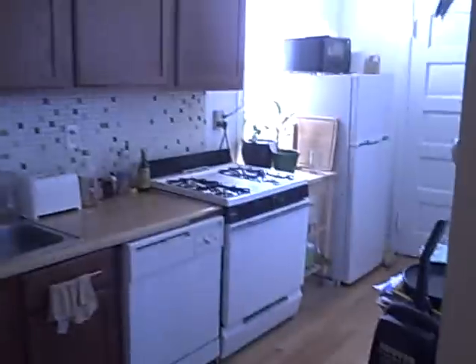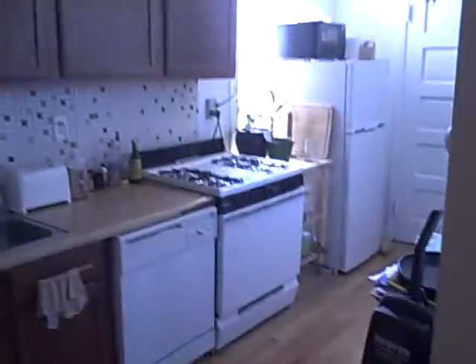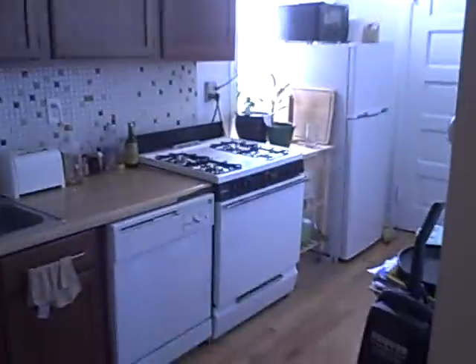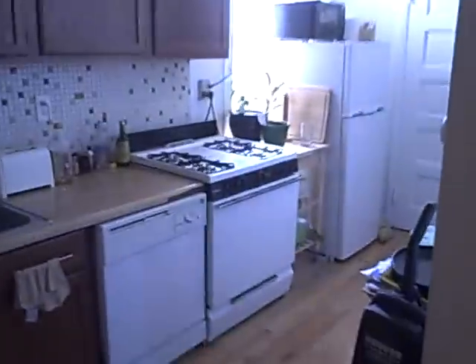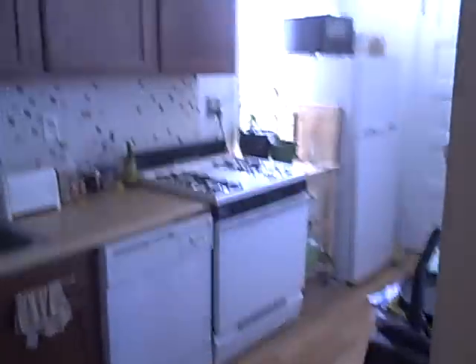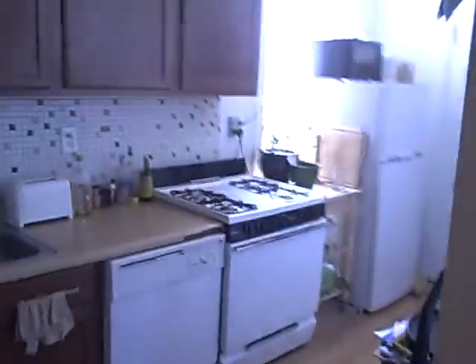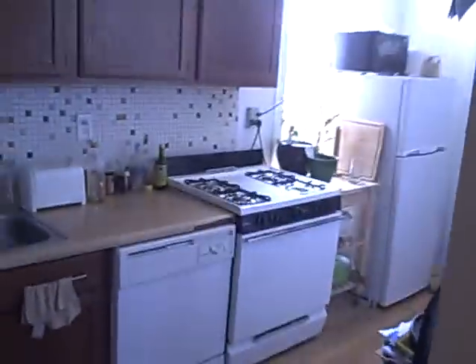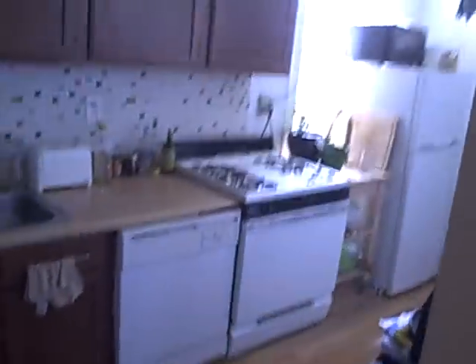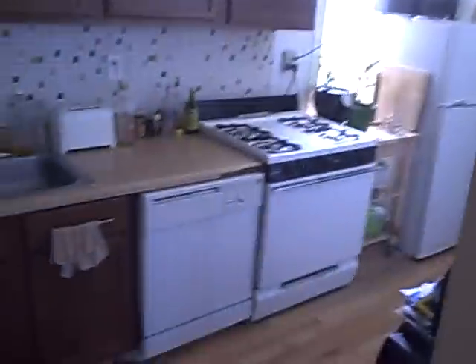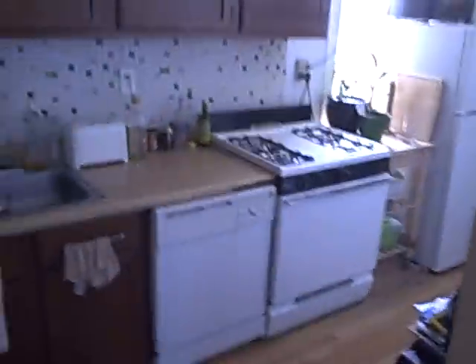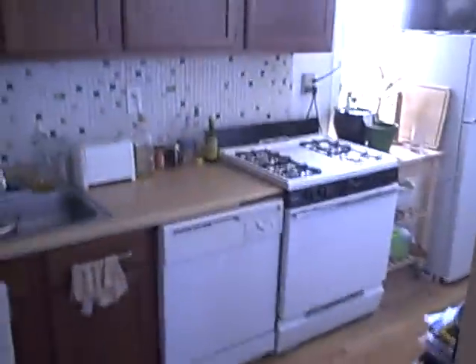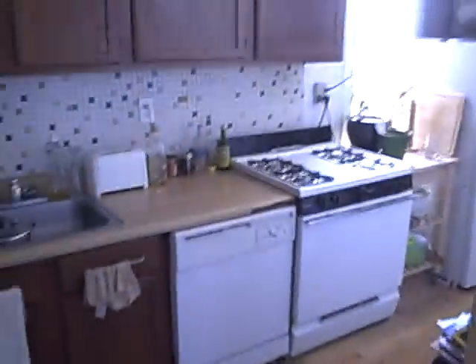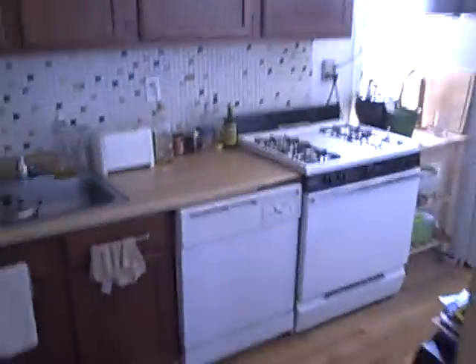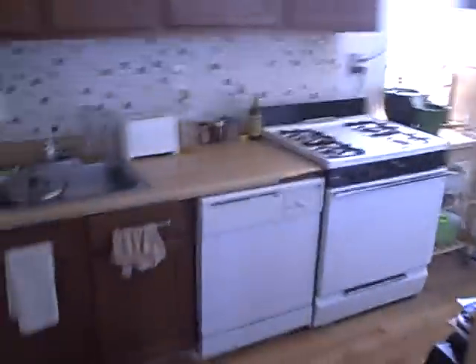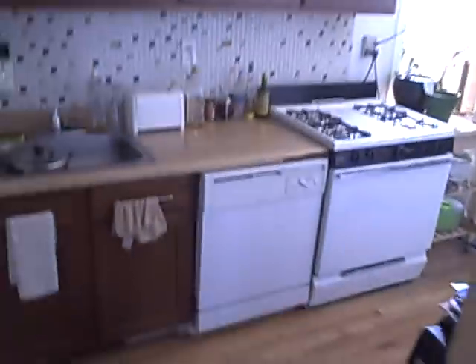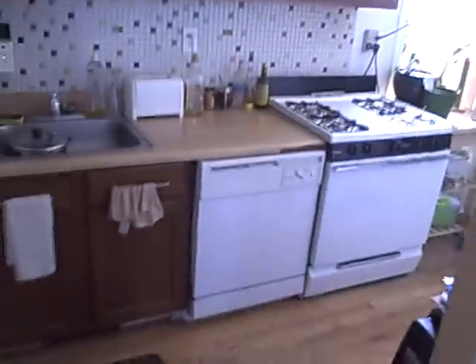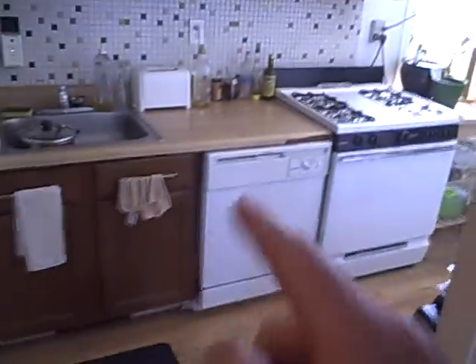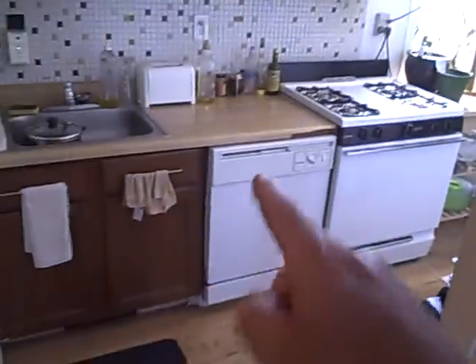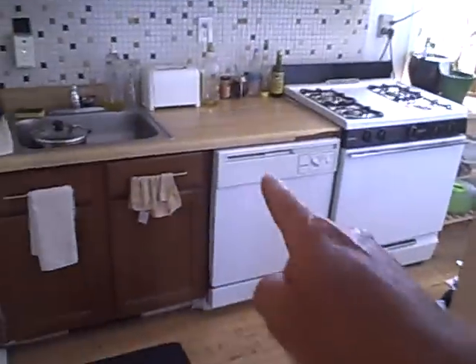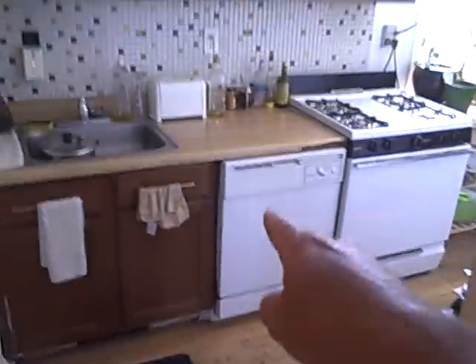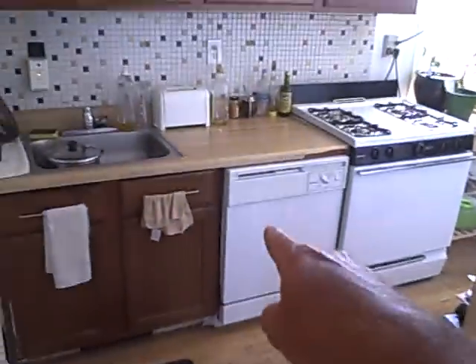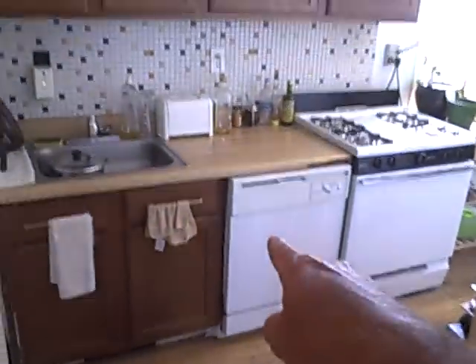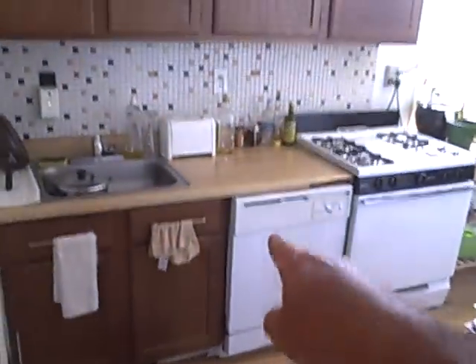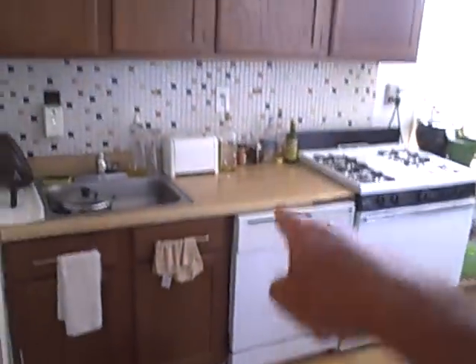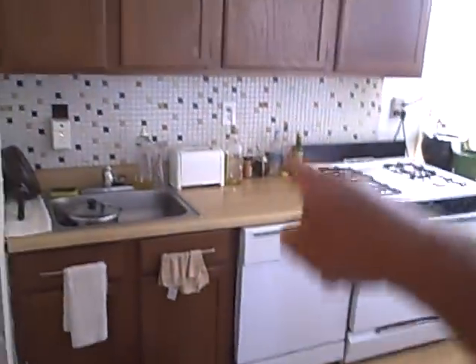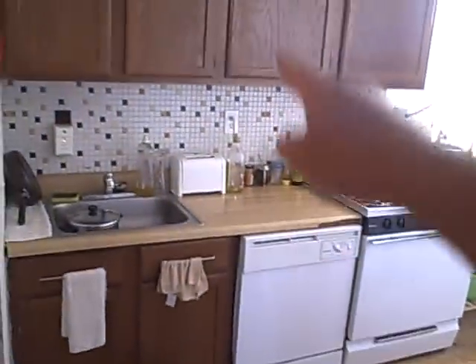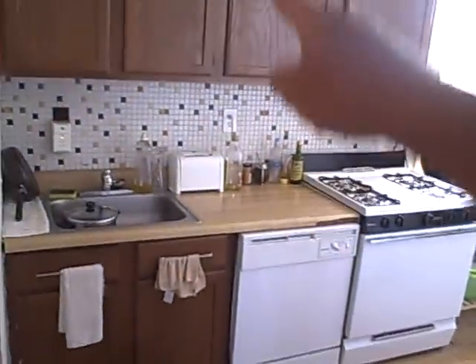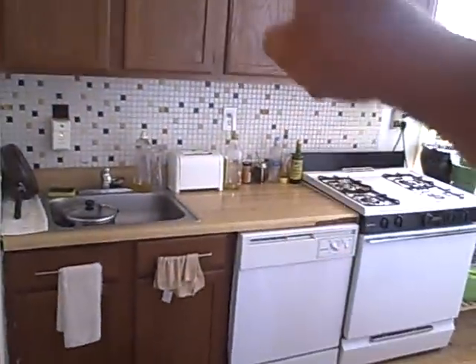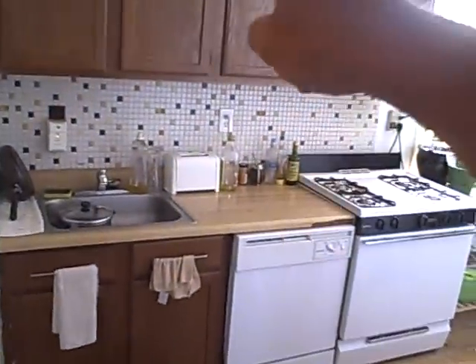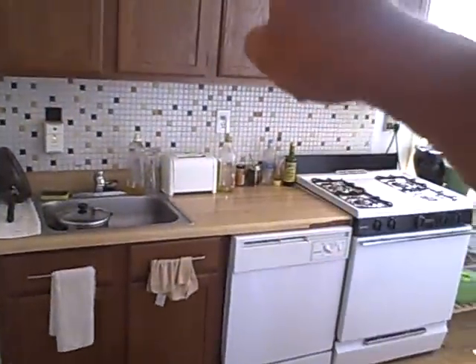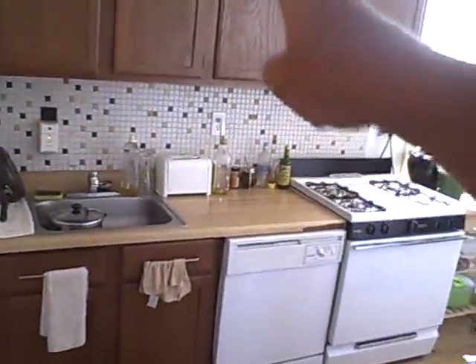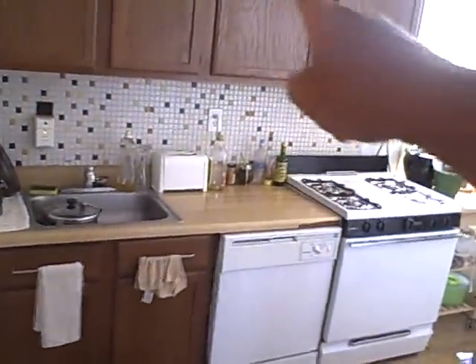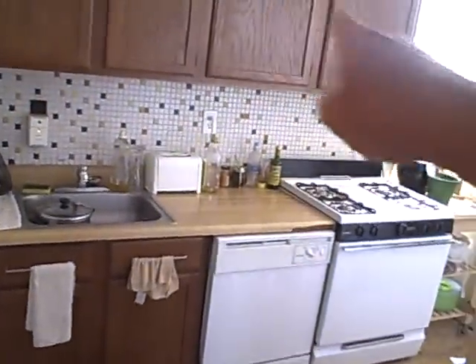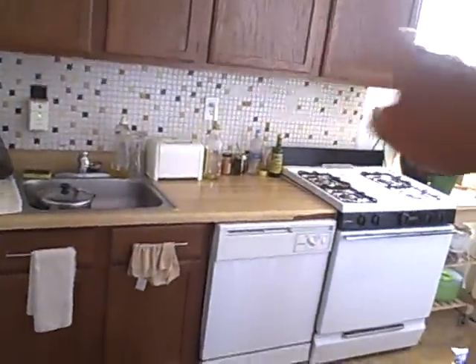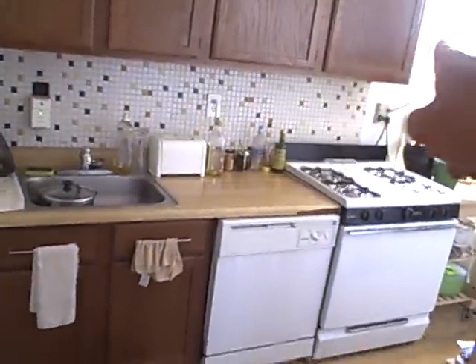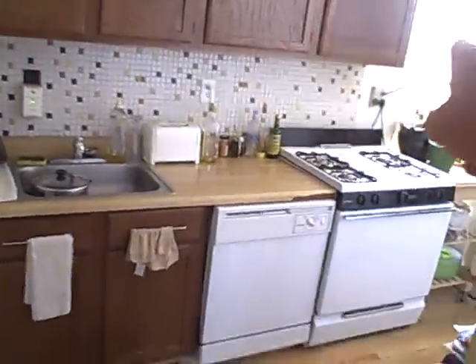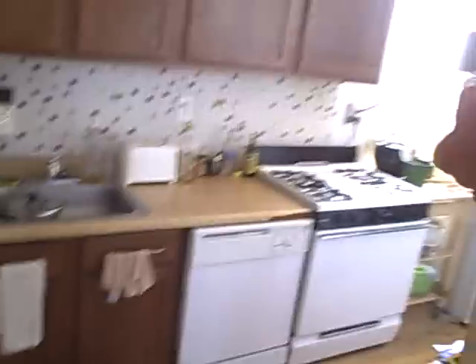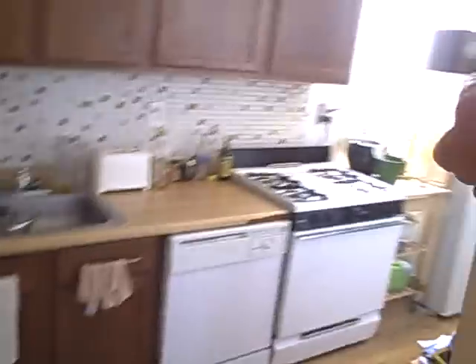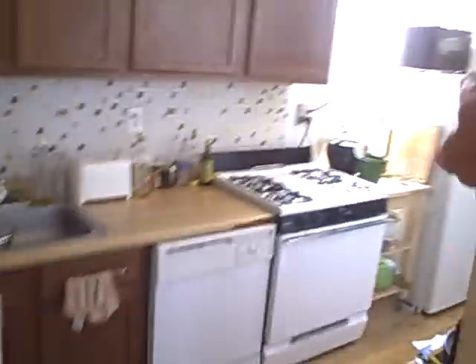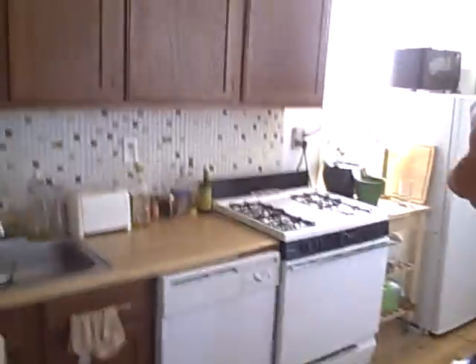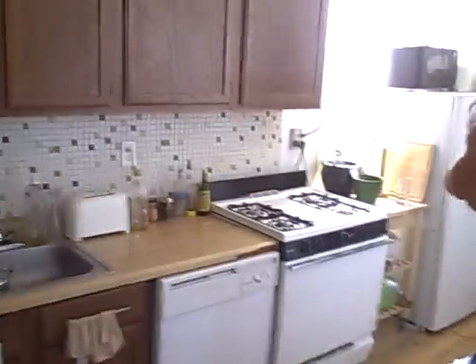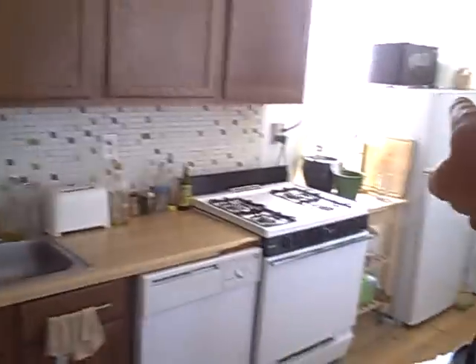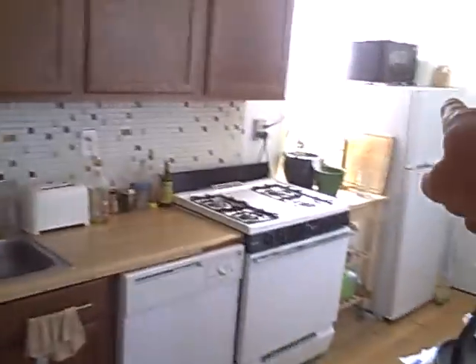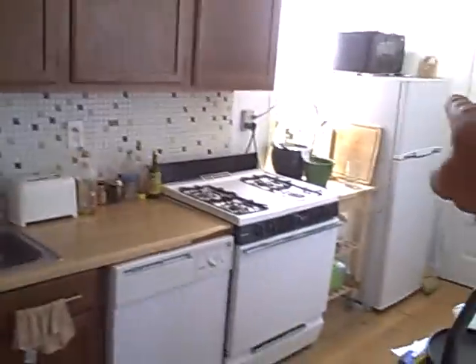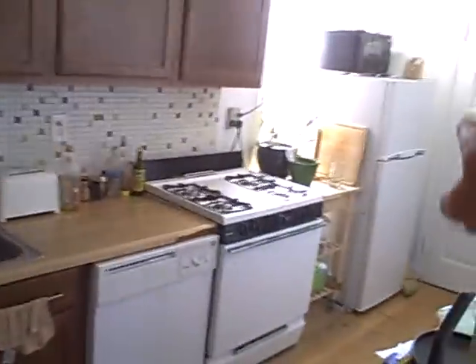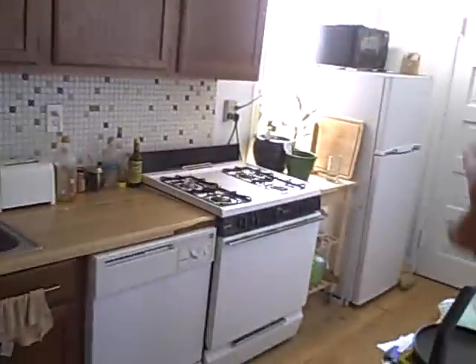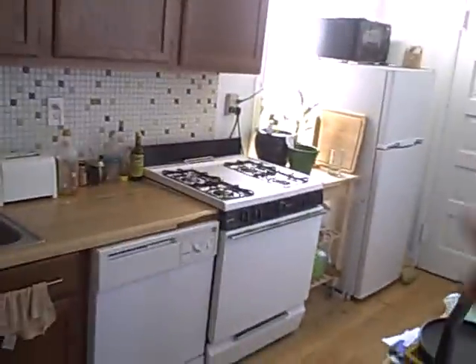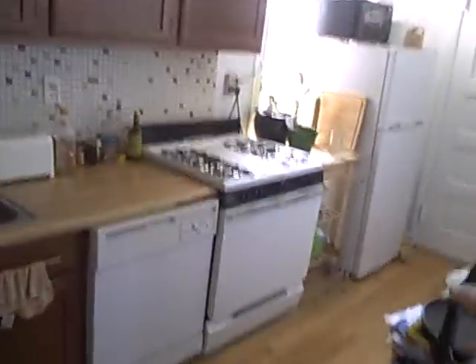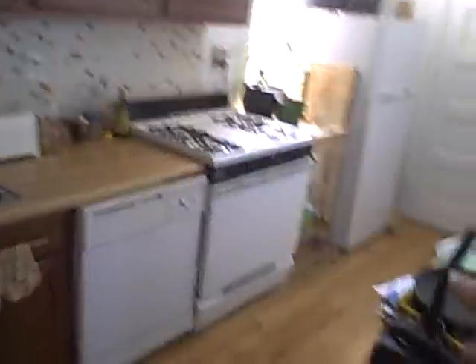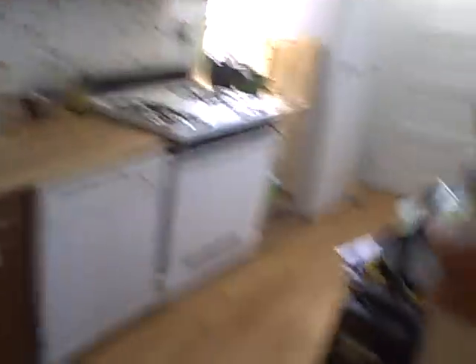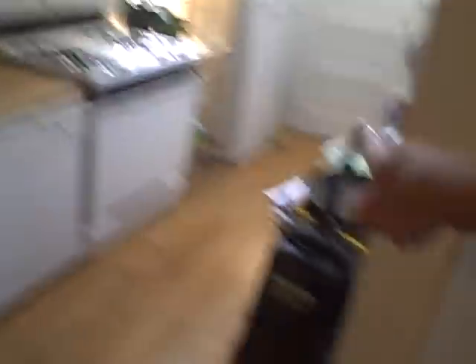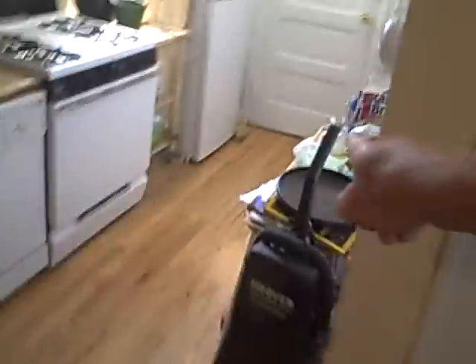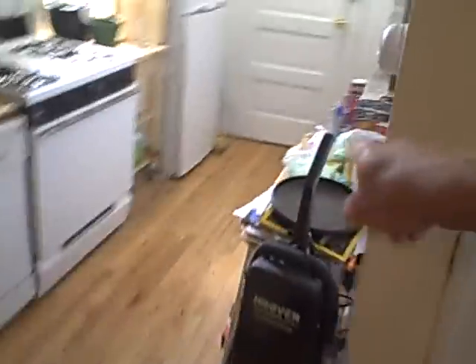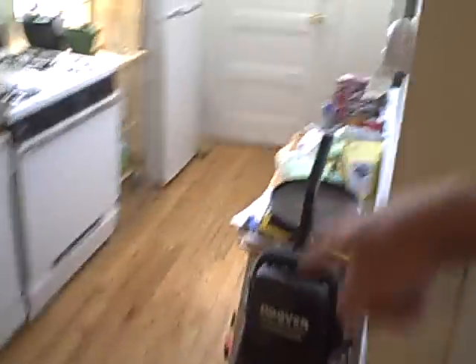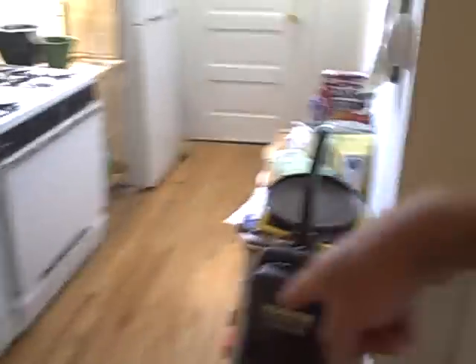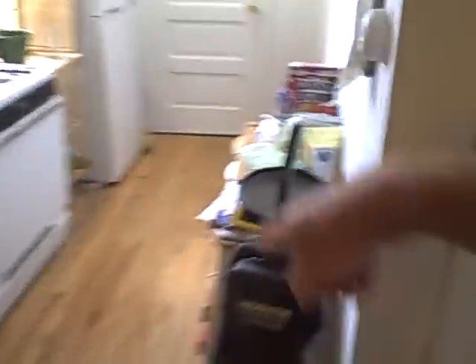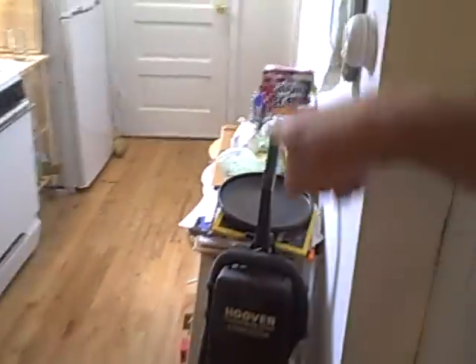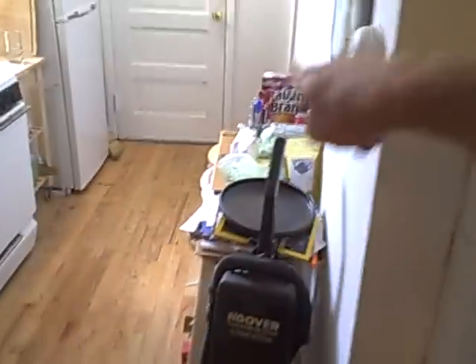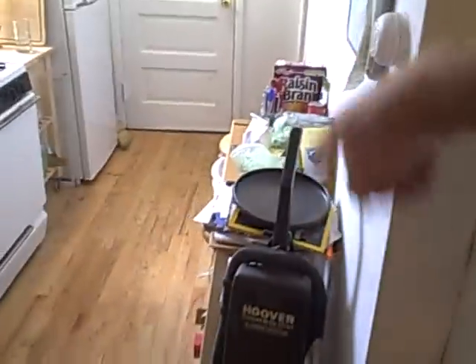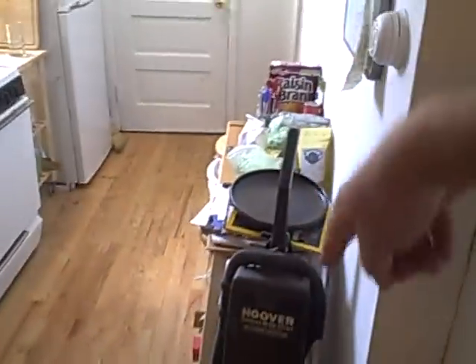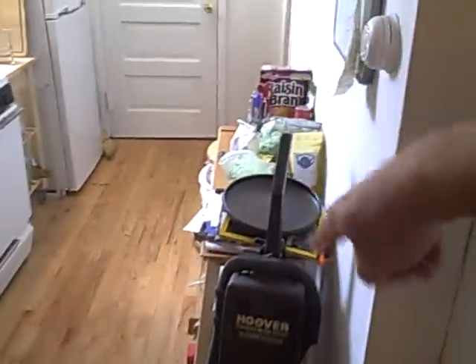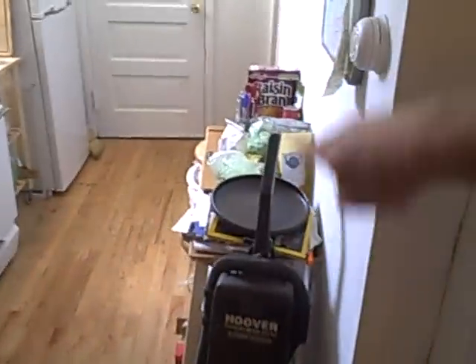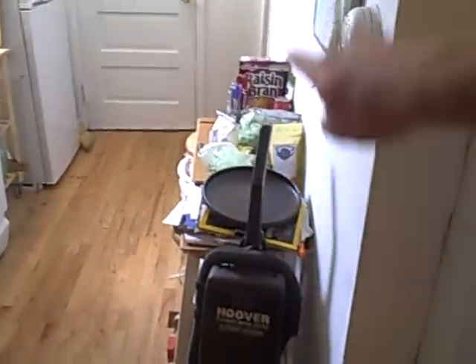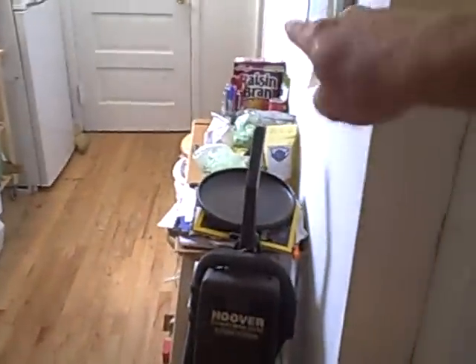Here's the kitchen. It's got a dishwasher, nice cabinets, and a refrigerator. There's also room for a table right here.